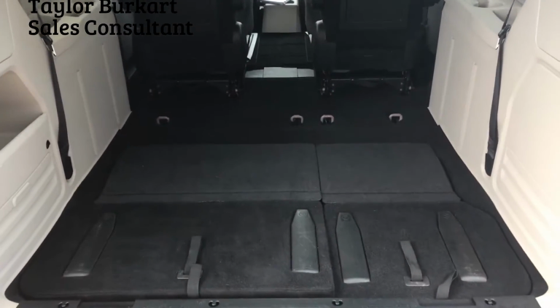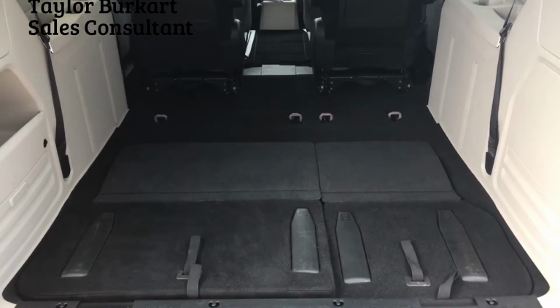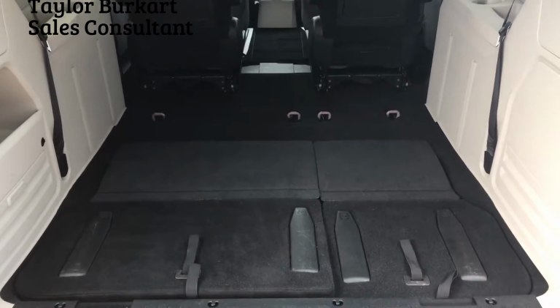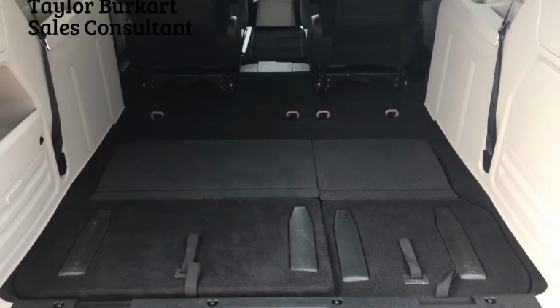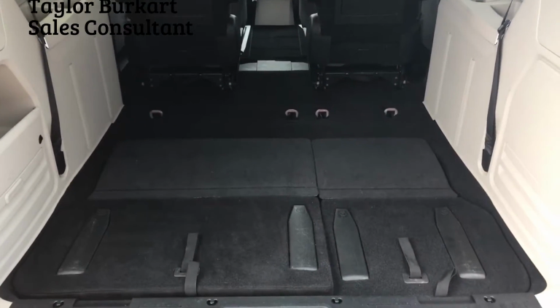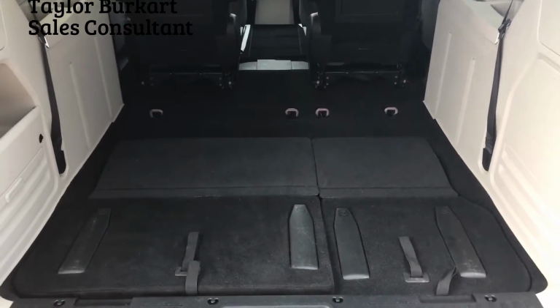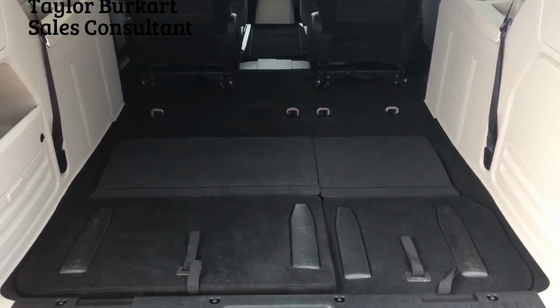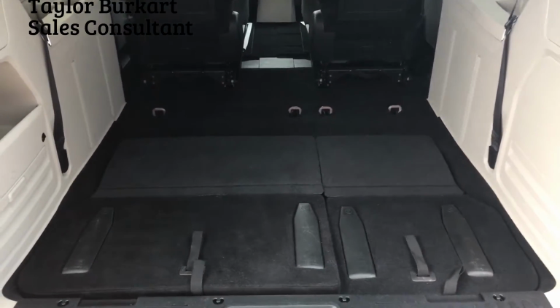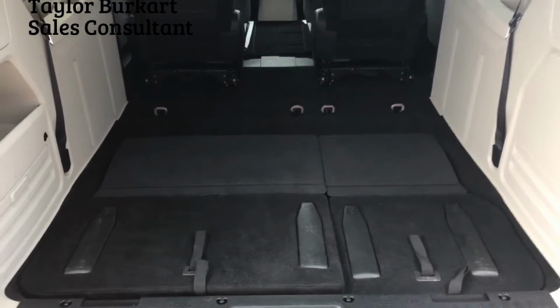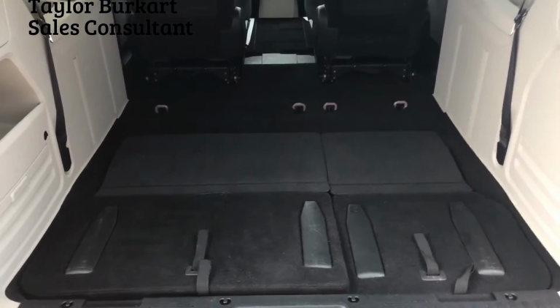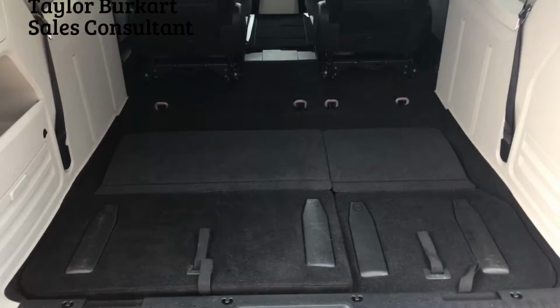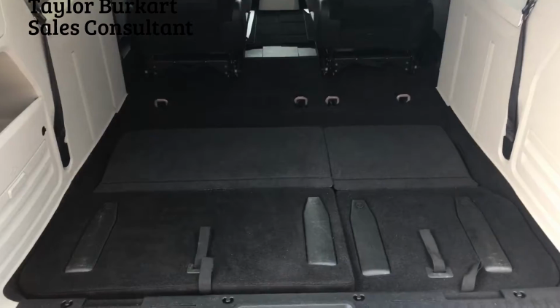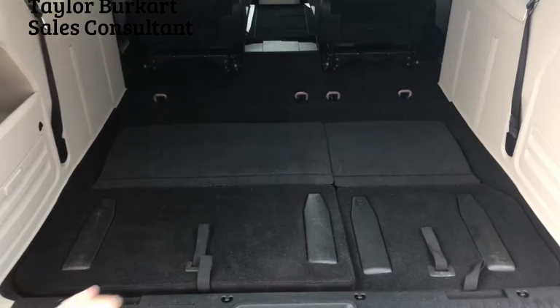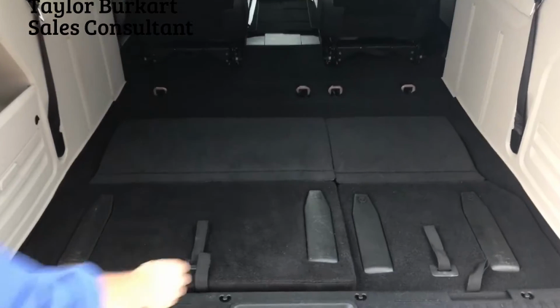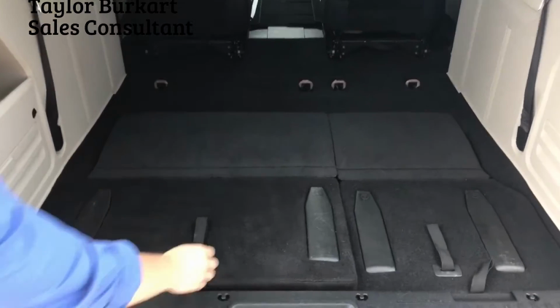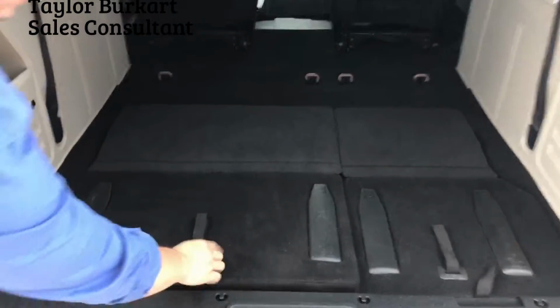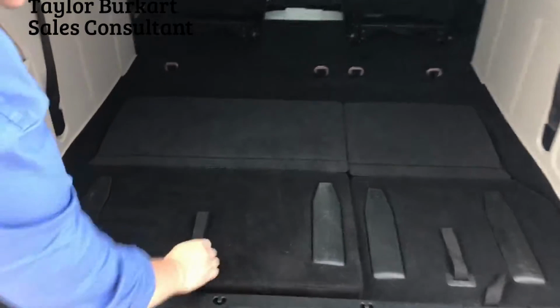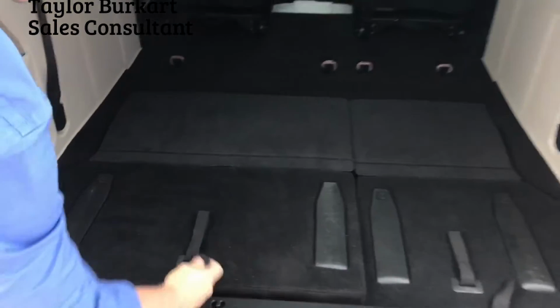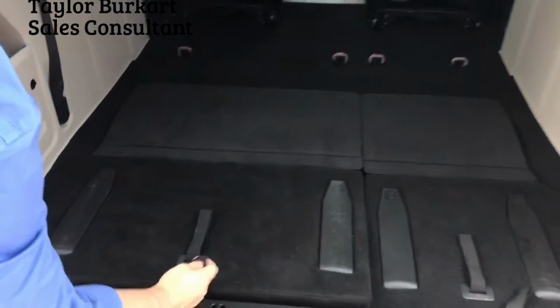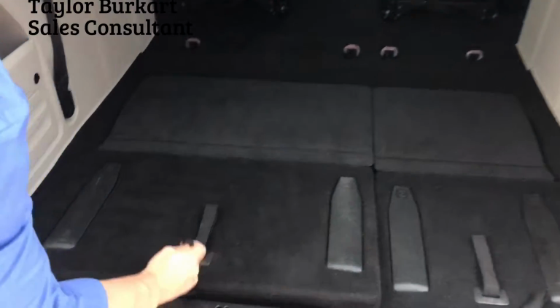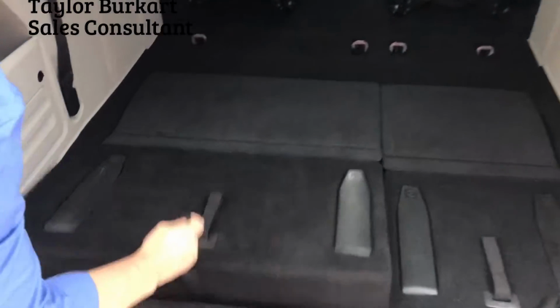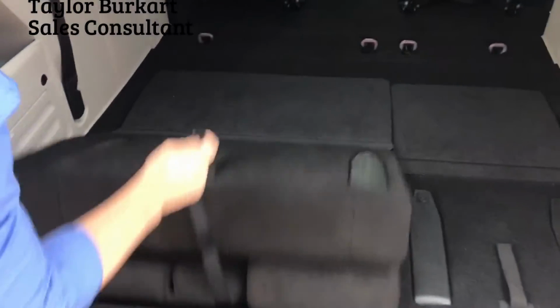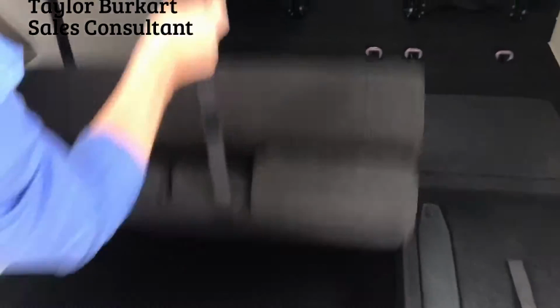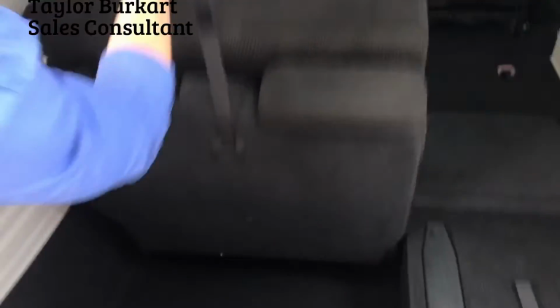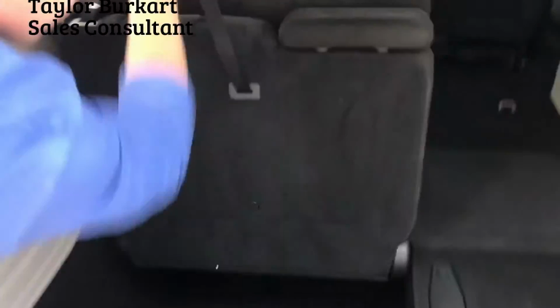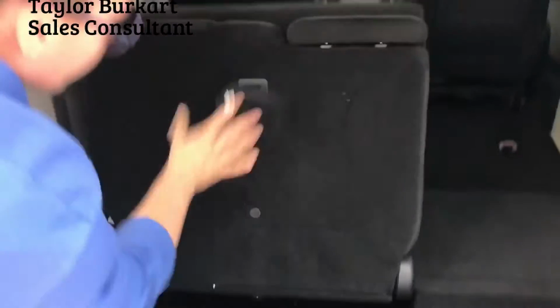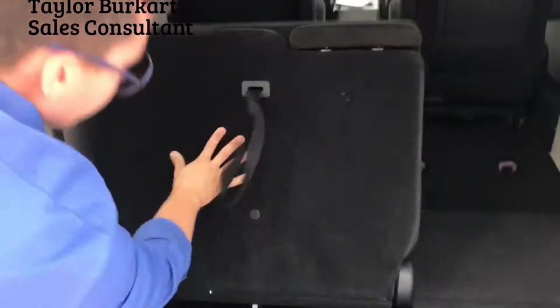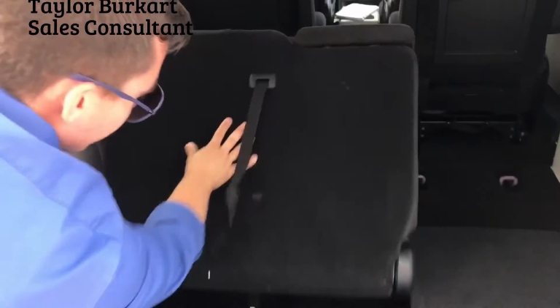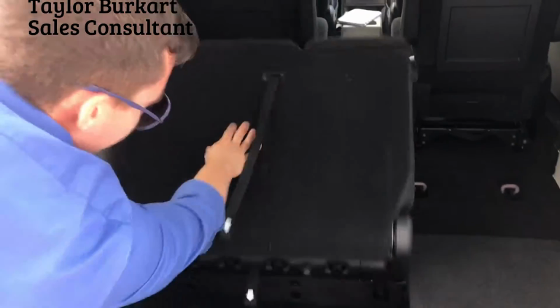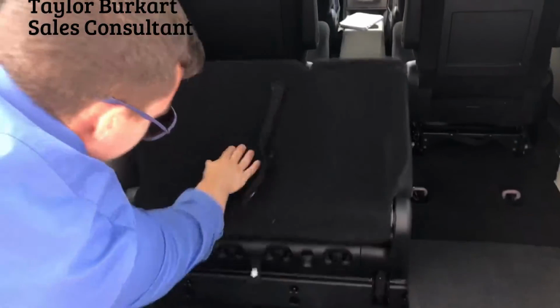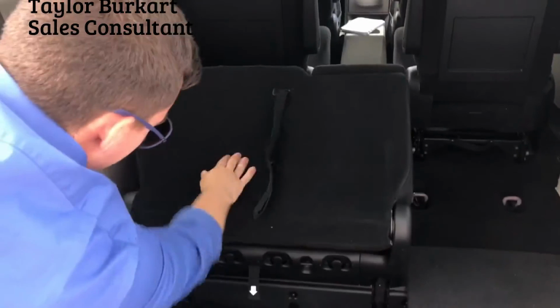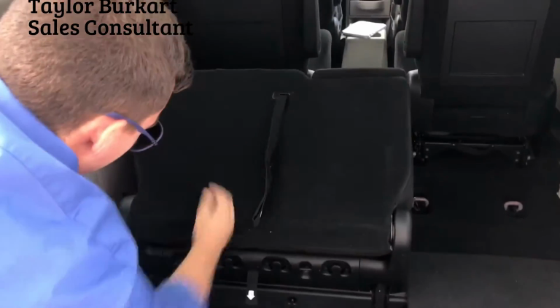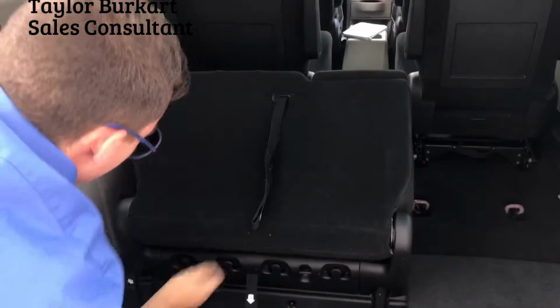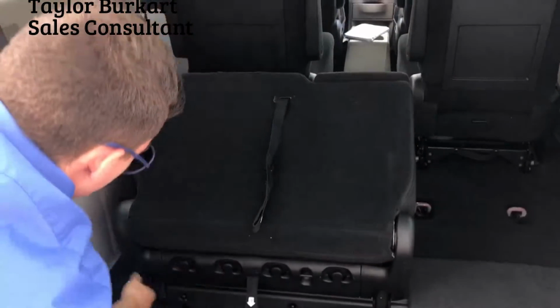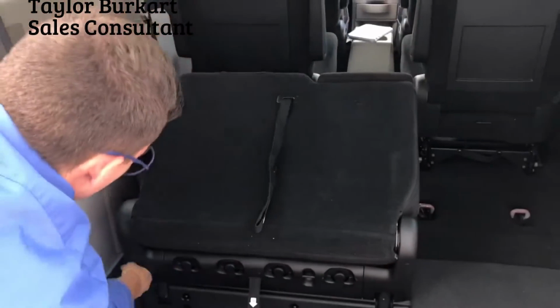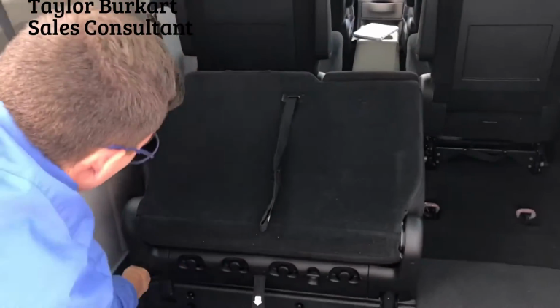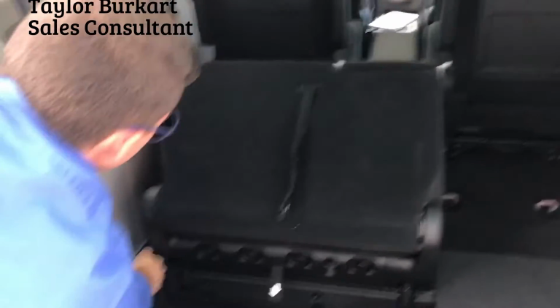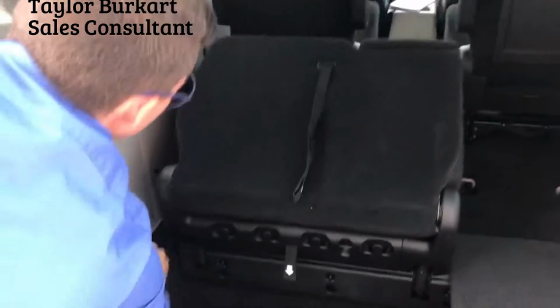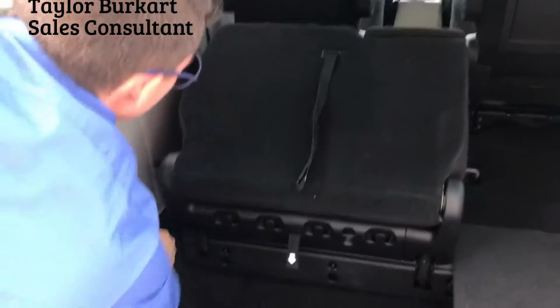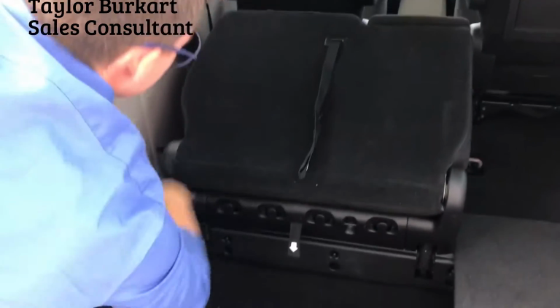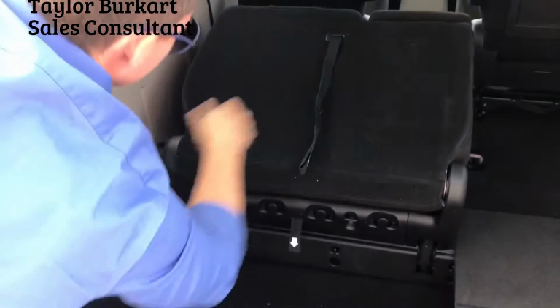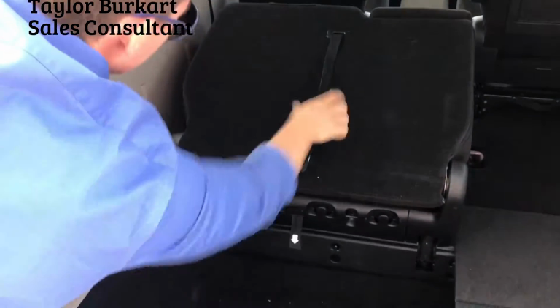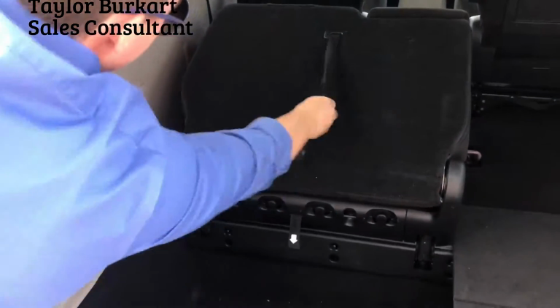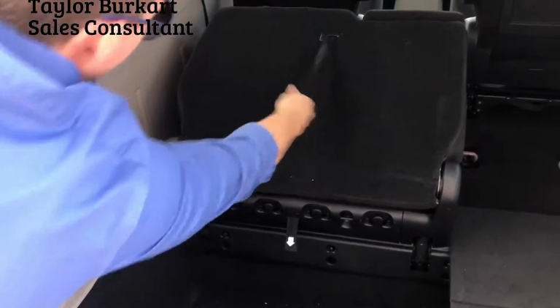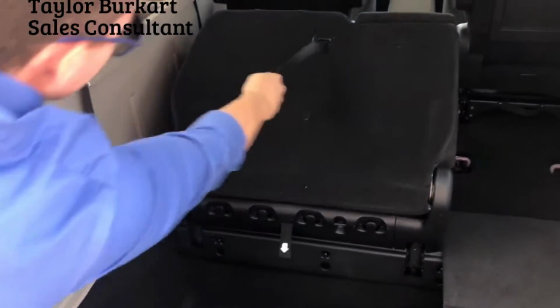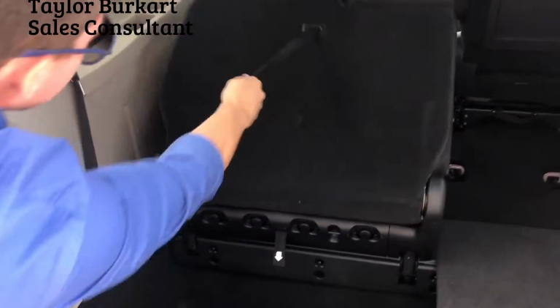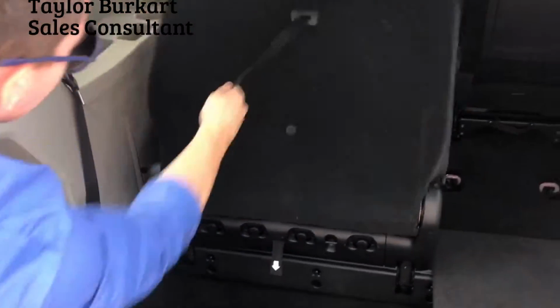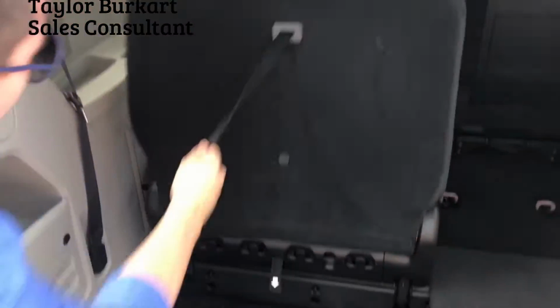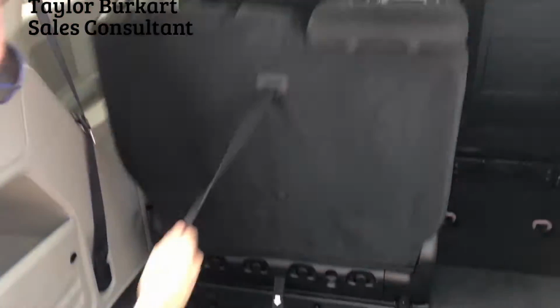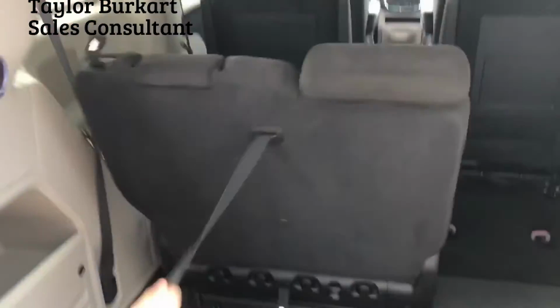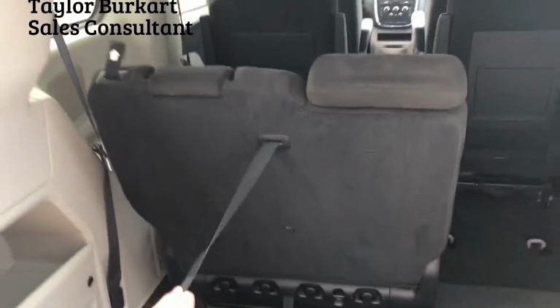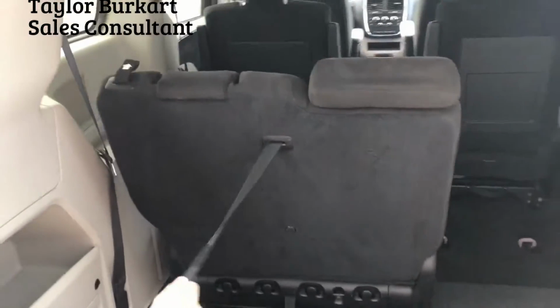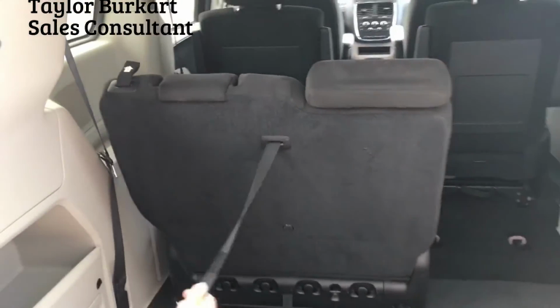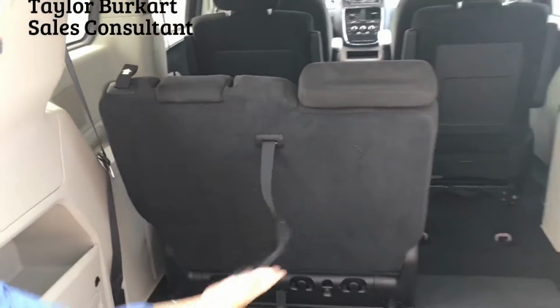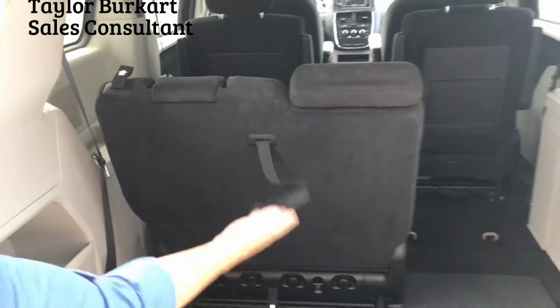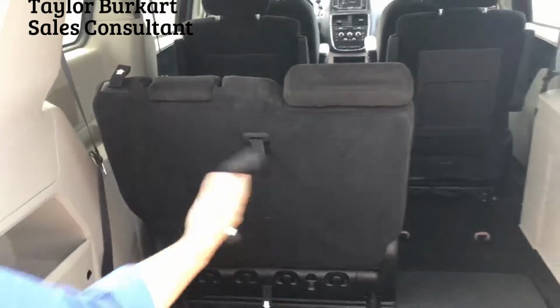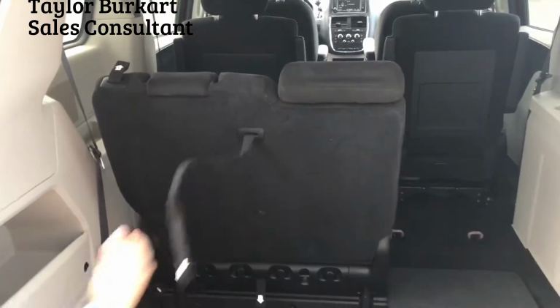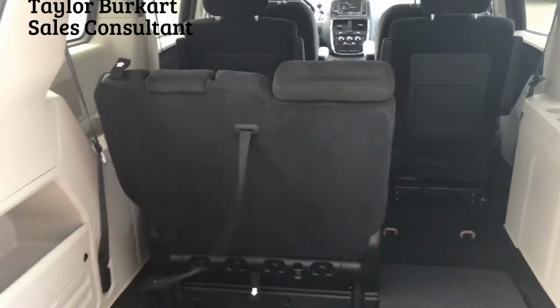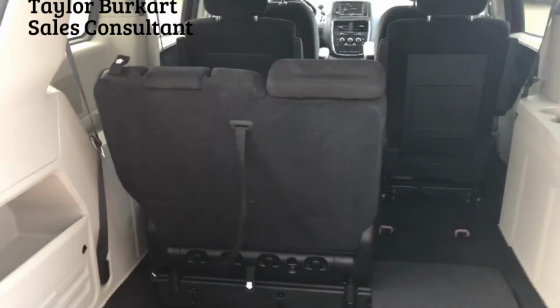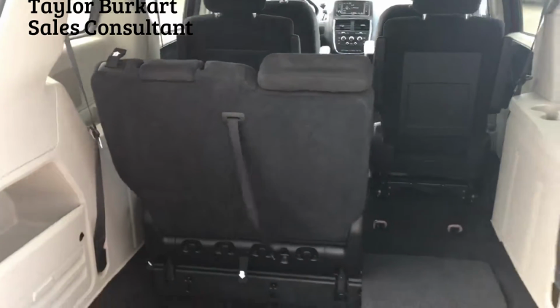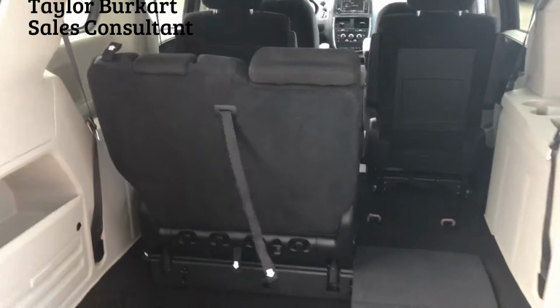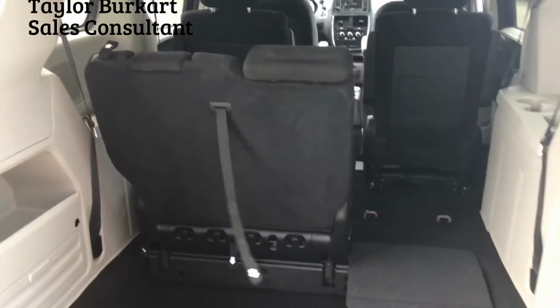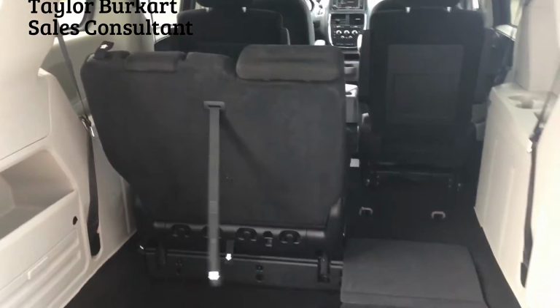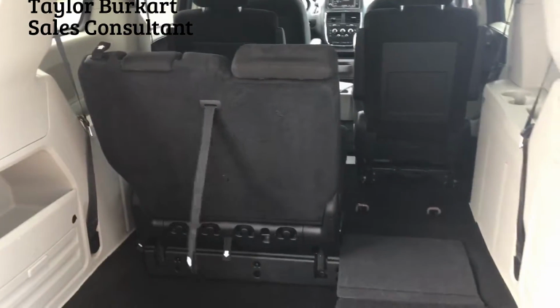If you want to put it back up, it is a pretty easy process. You just pull that up, pull number two, then pull number four, and there you go — it's back up.